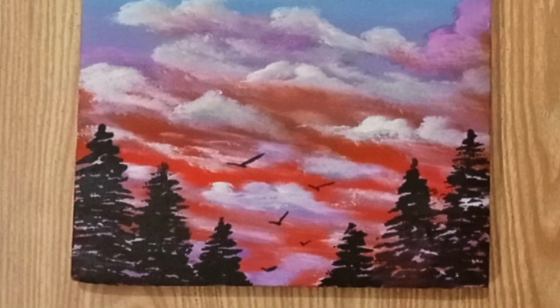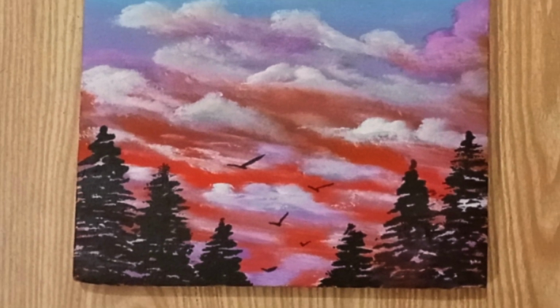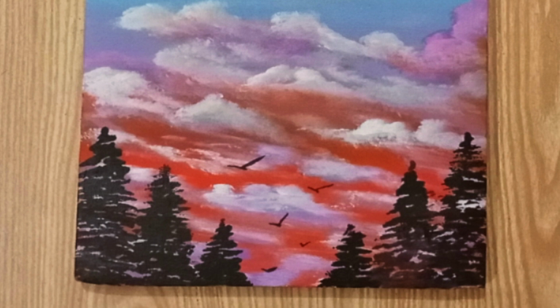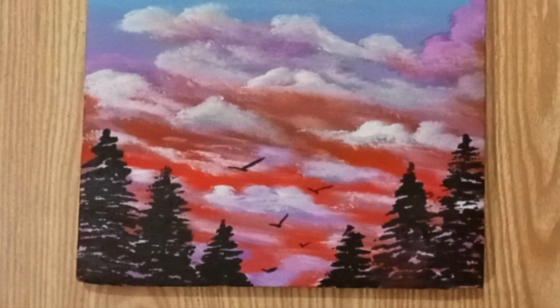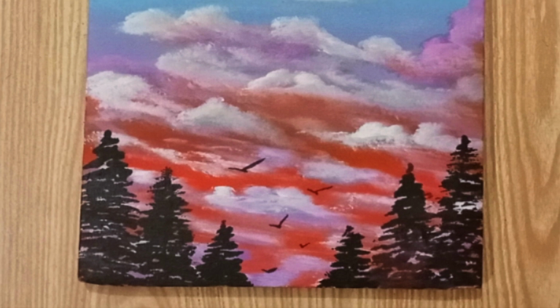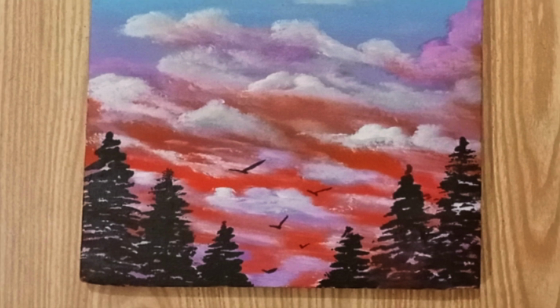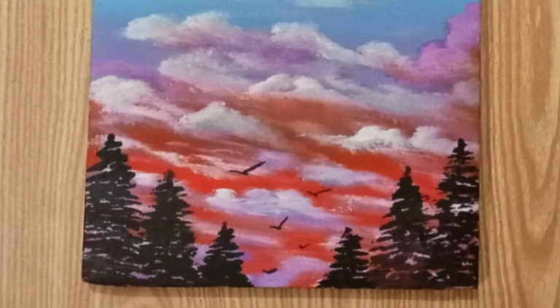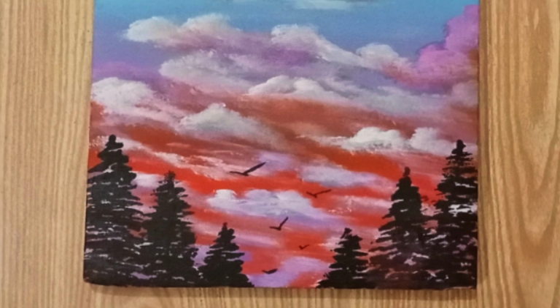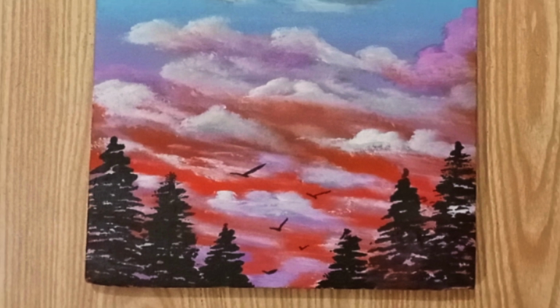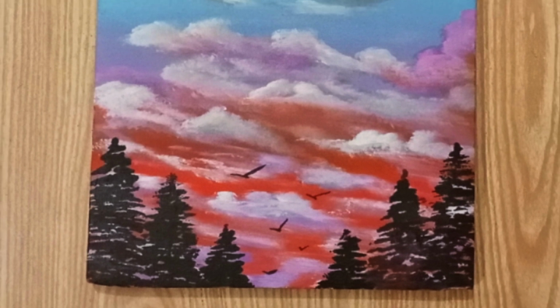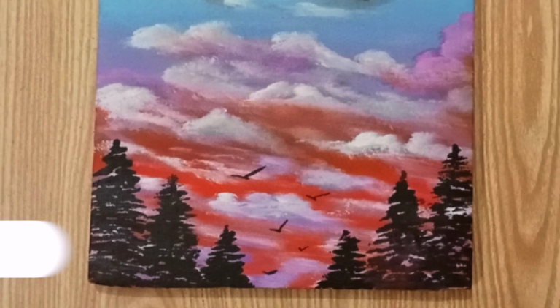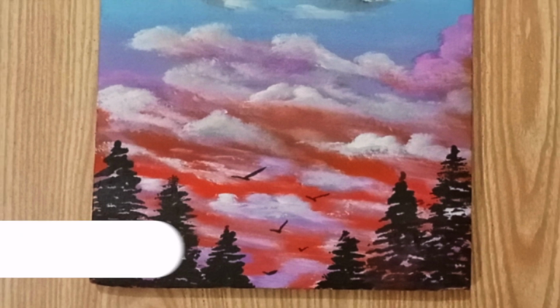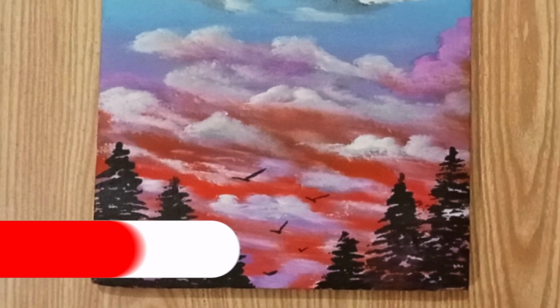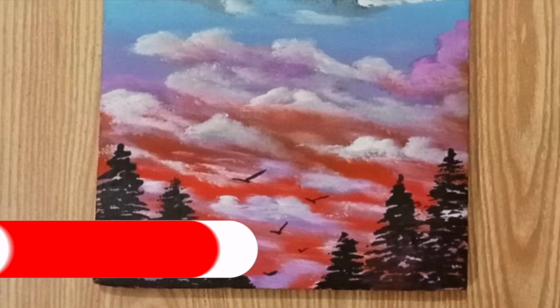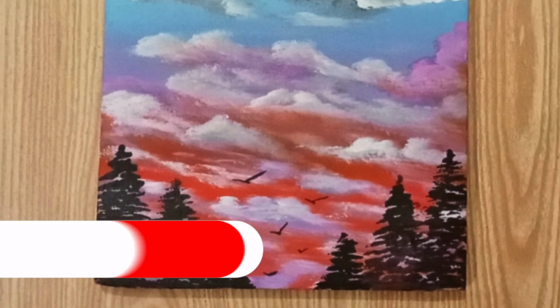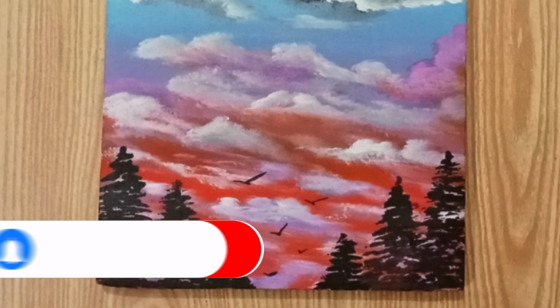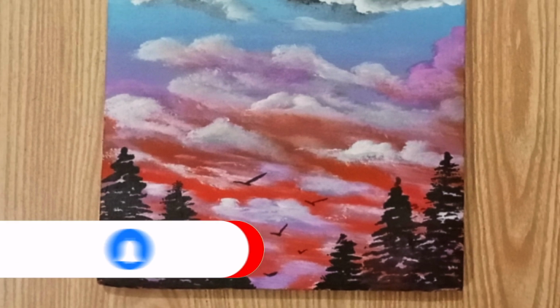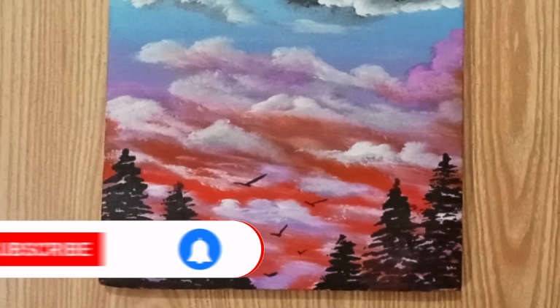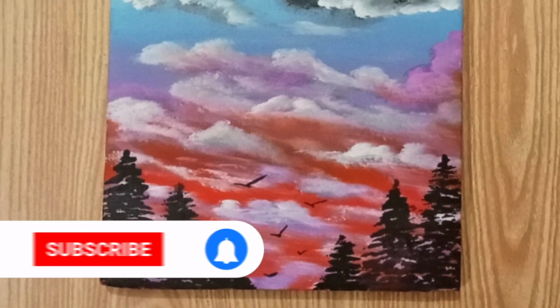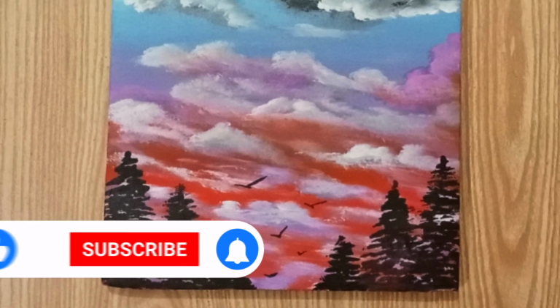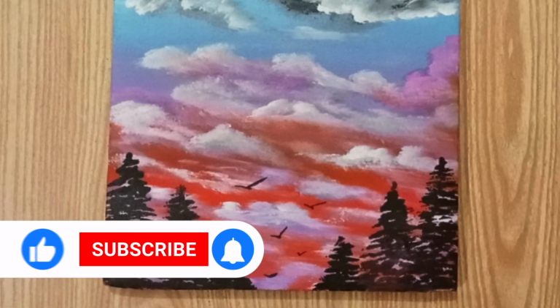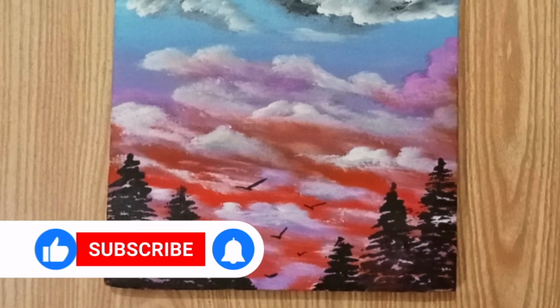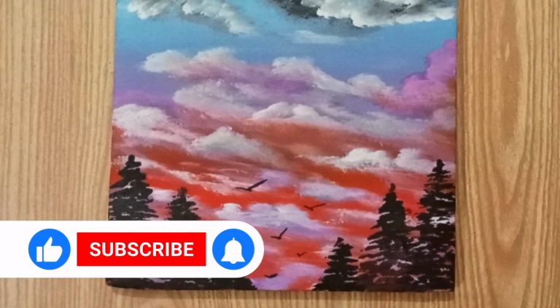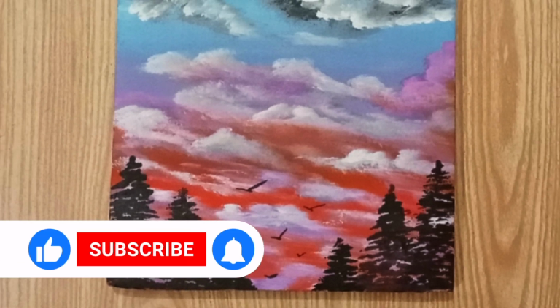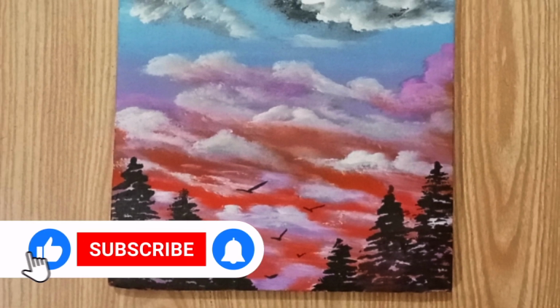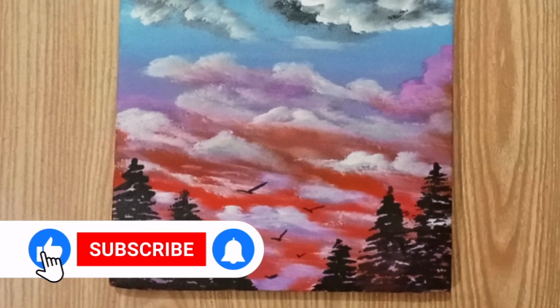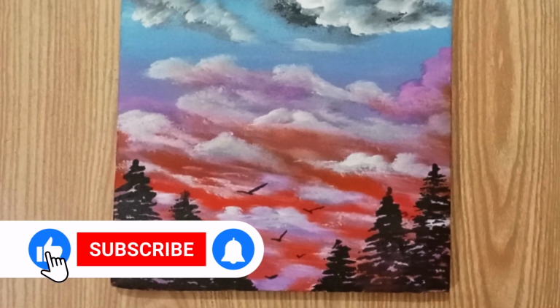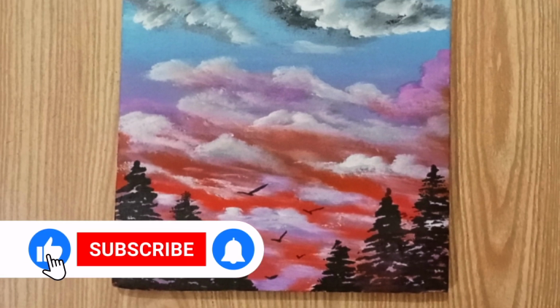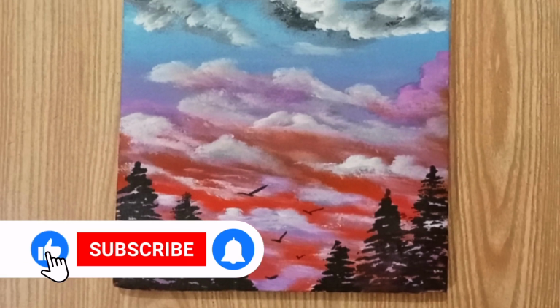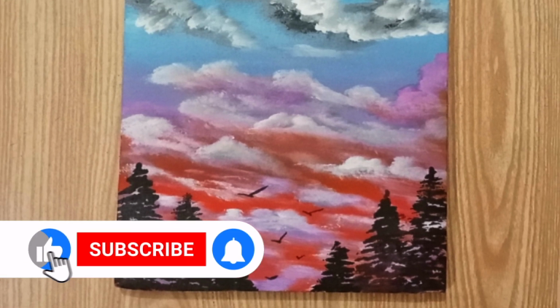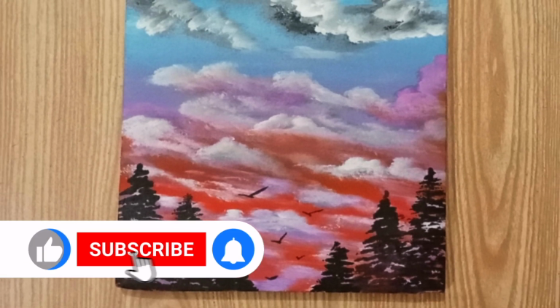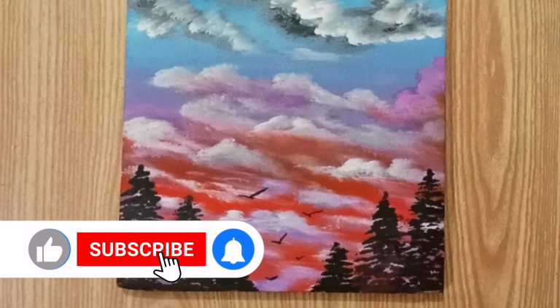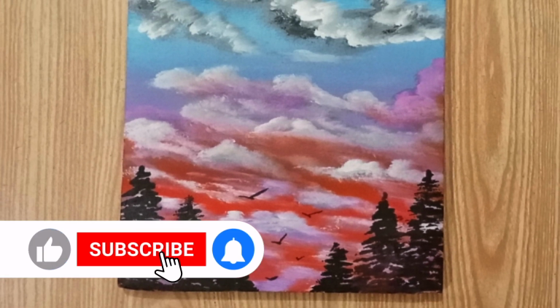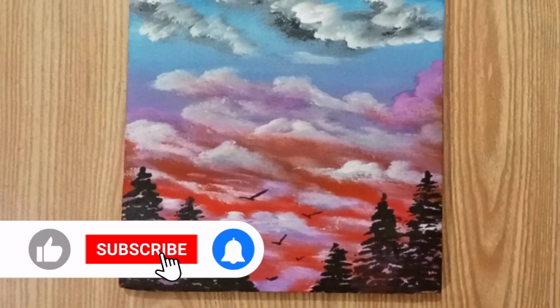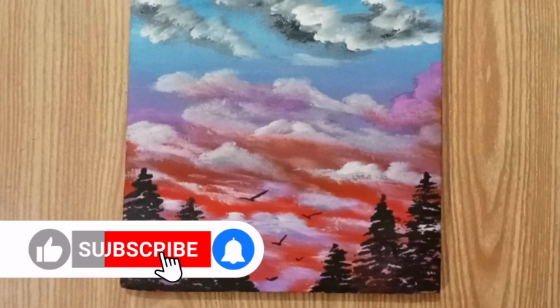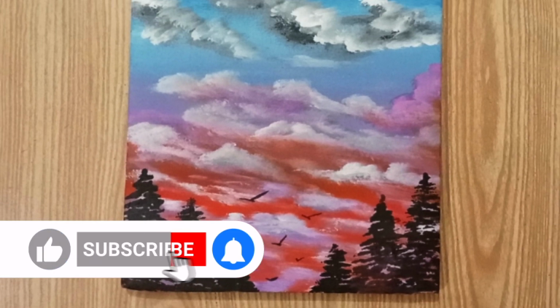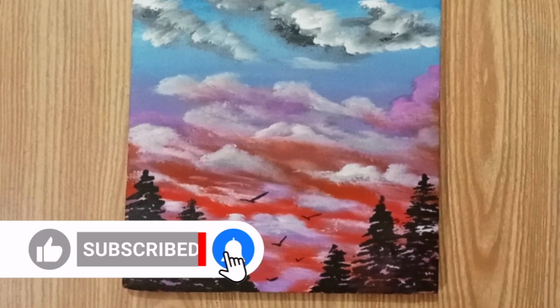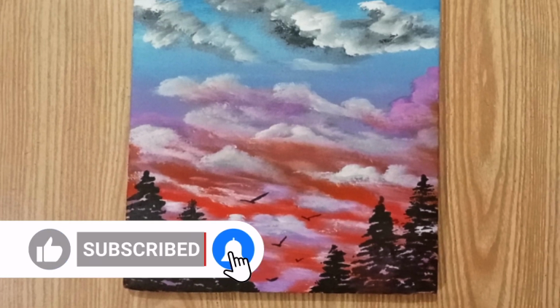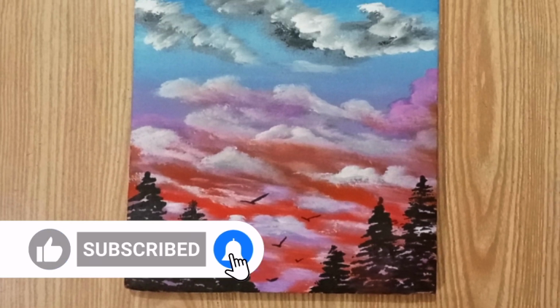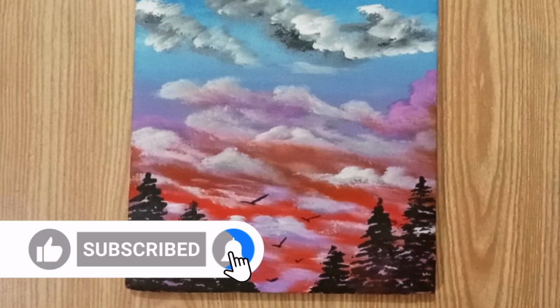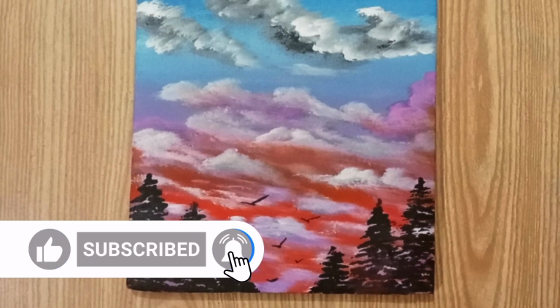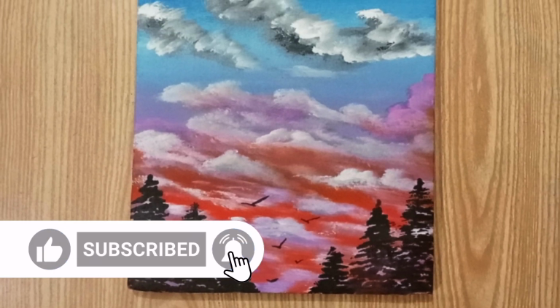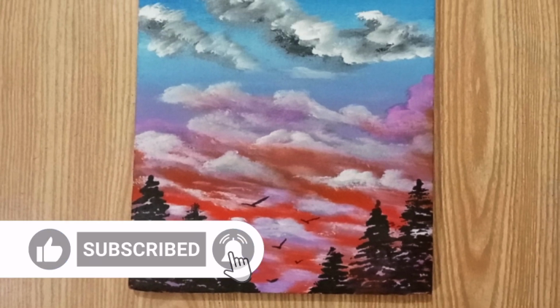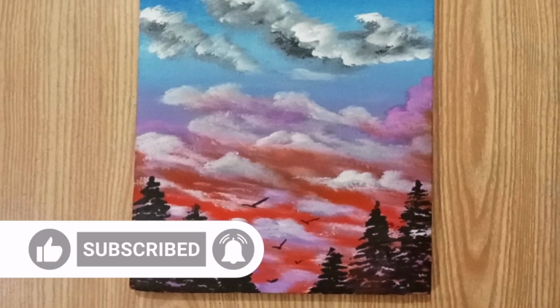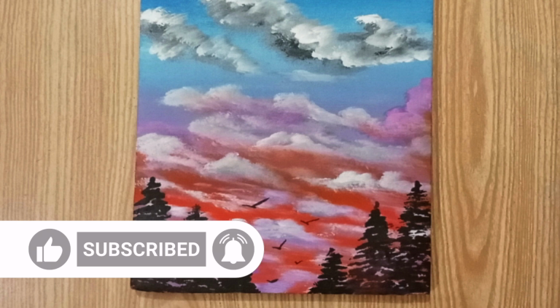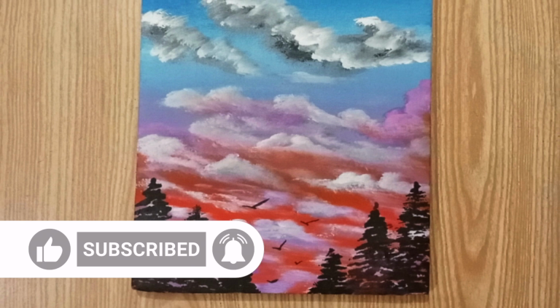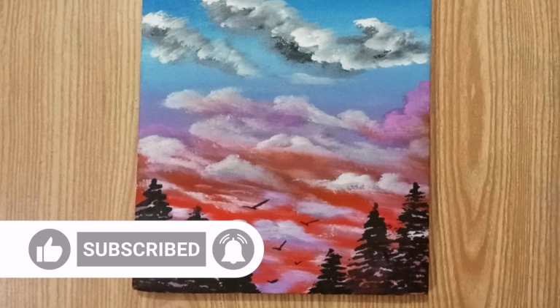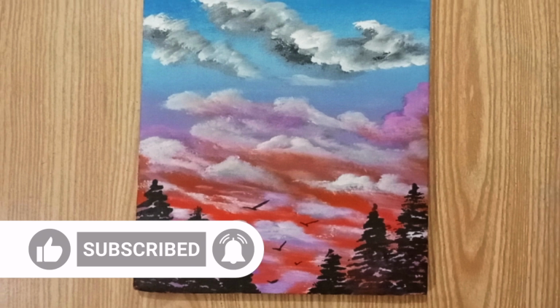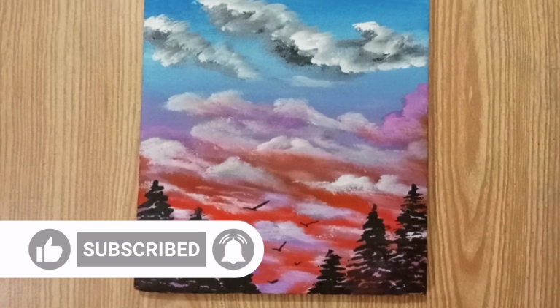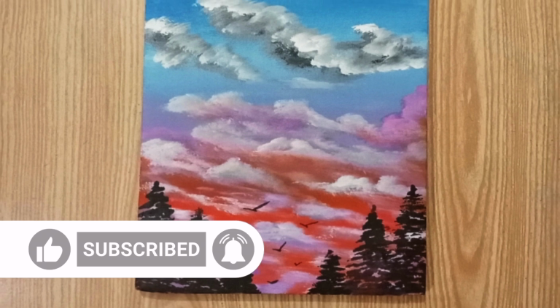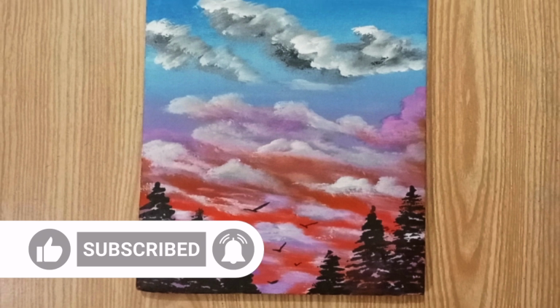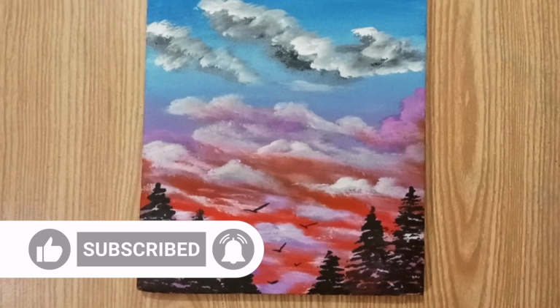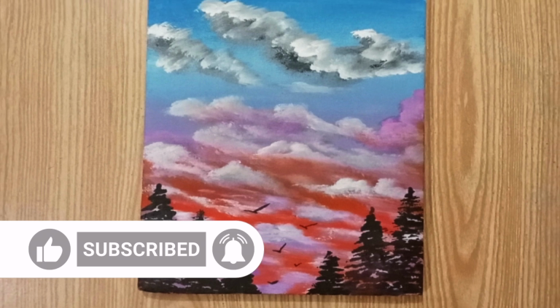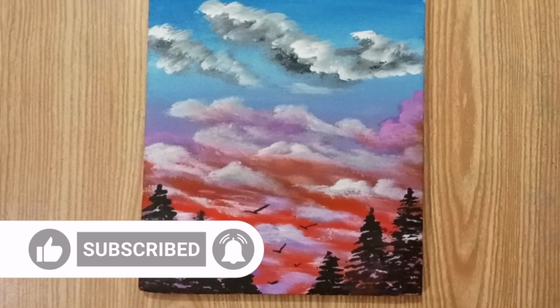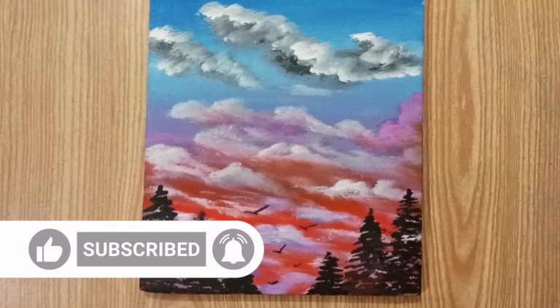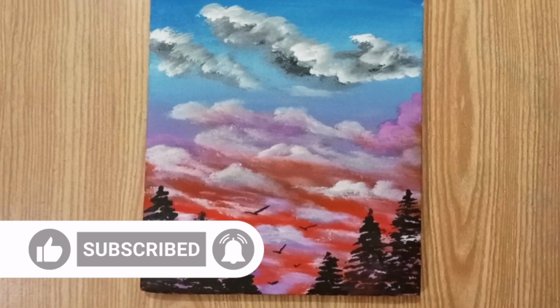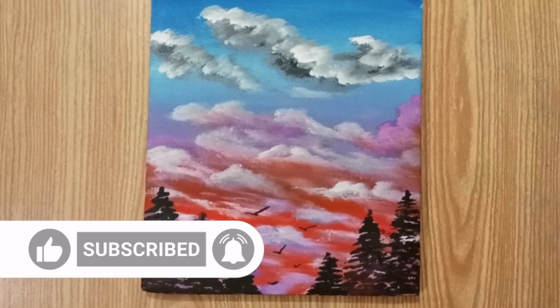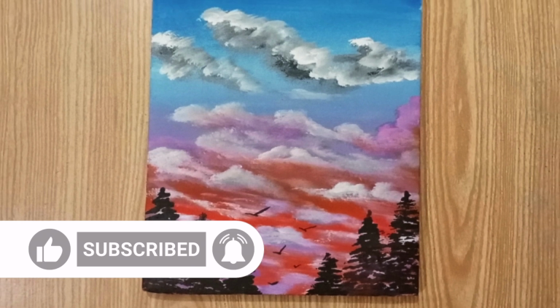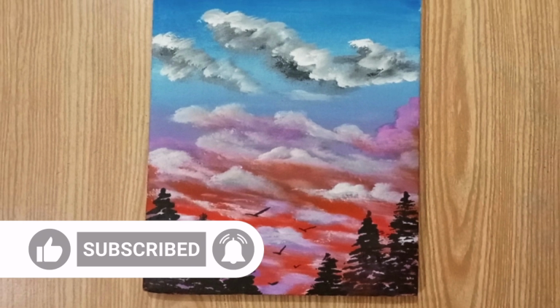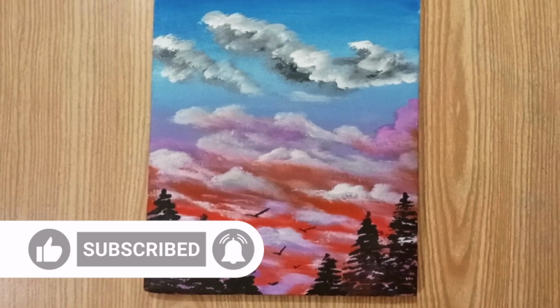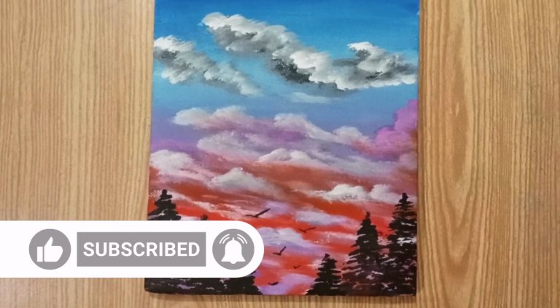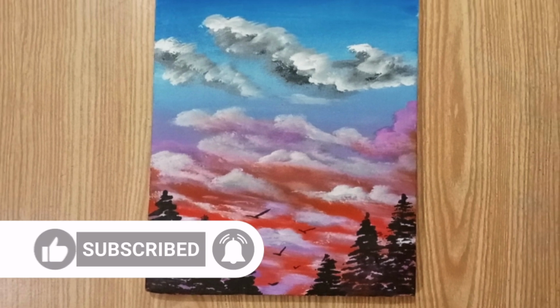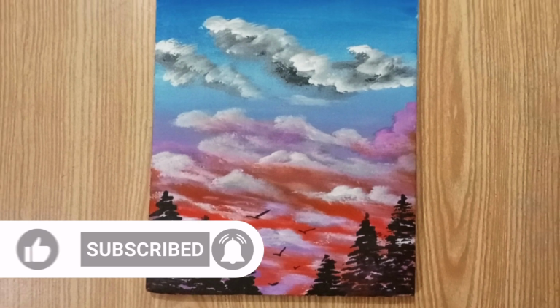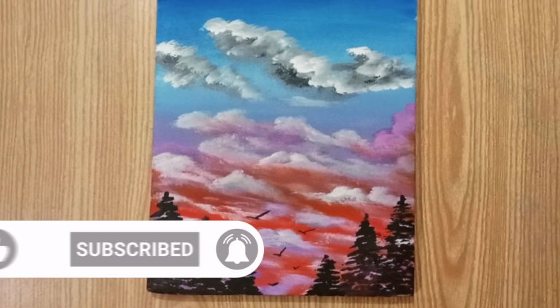Thank you very much for watching. Please like this video and subscribe to Udo Creatives for more art content.